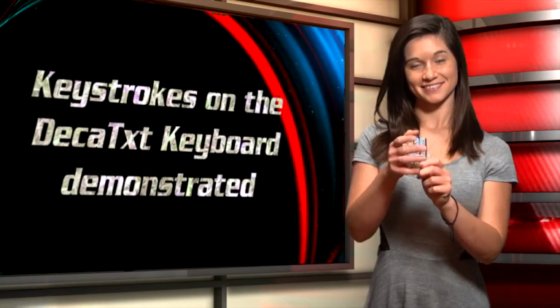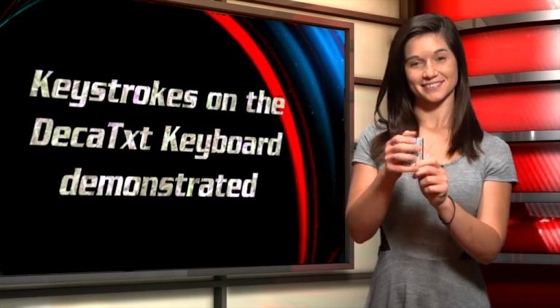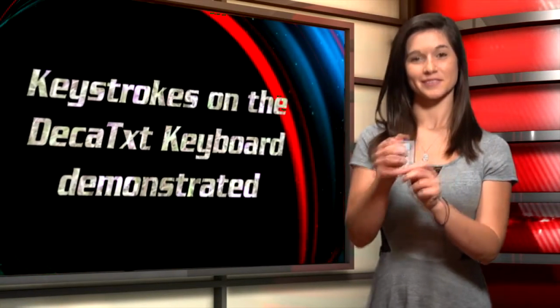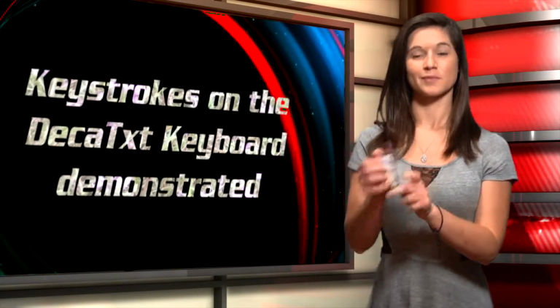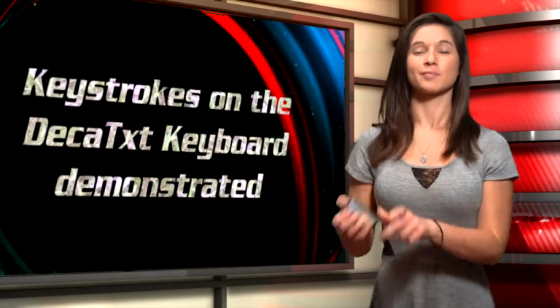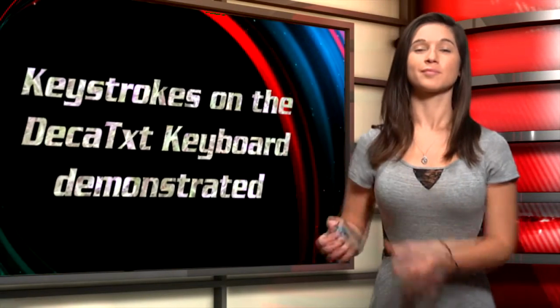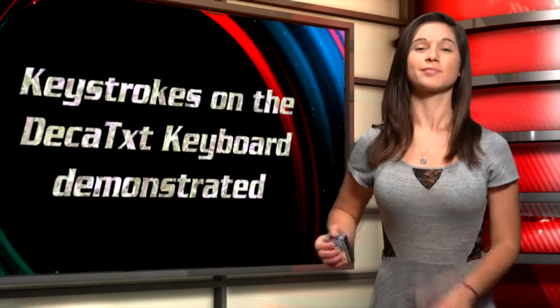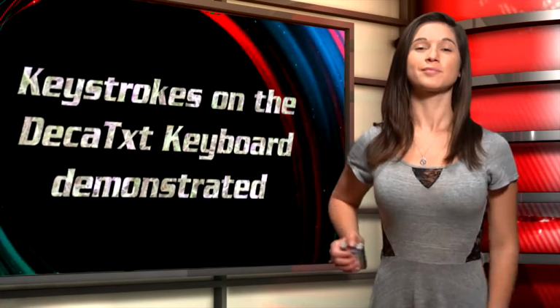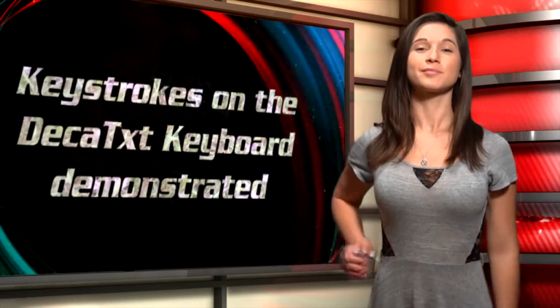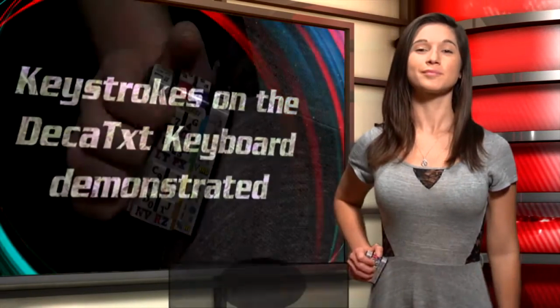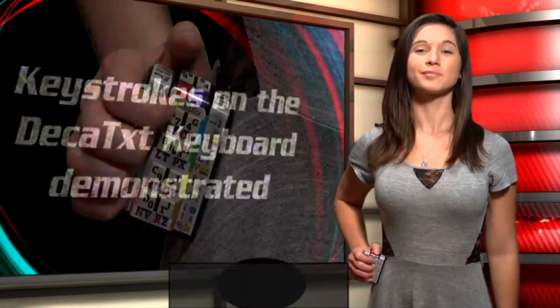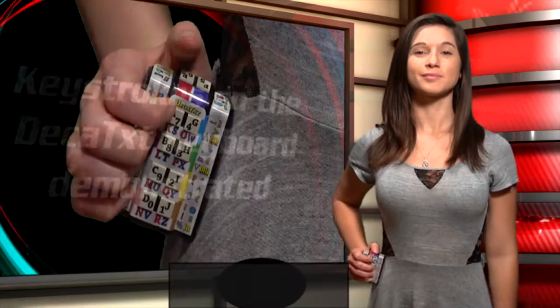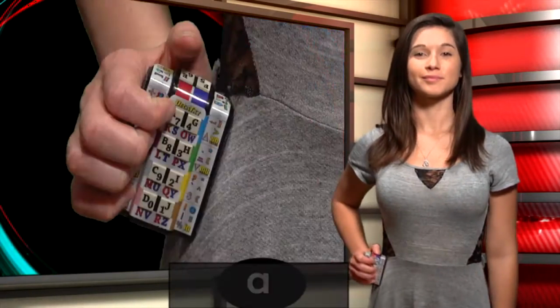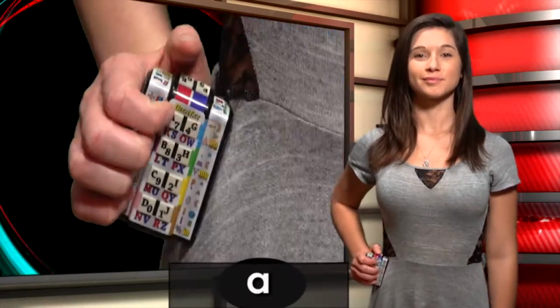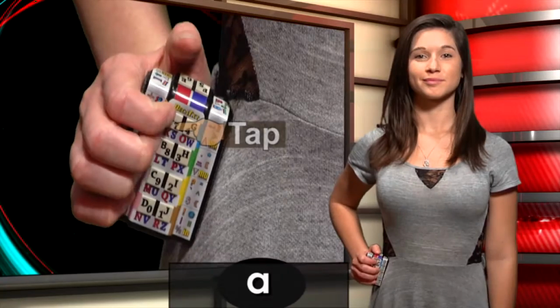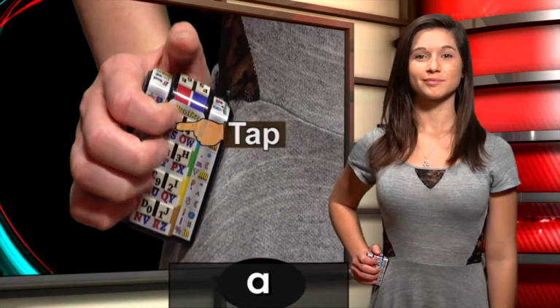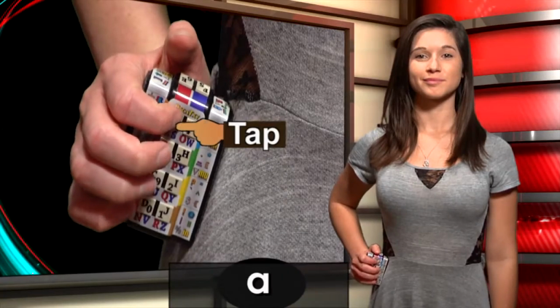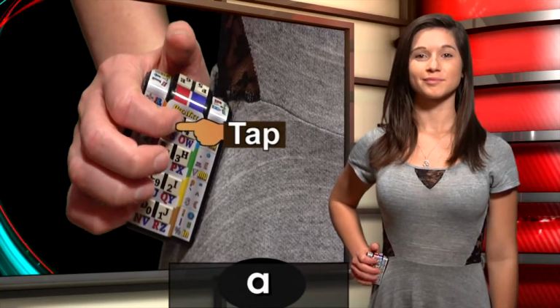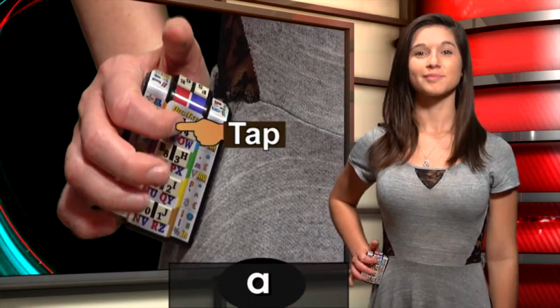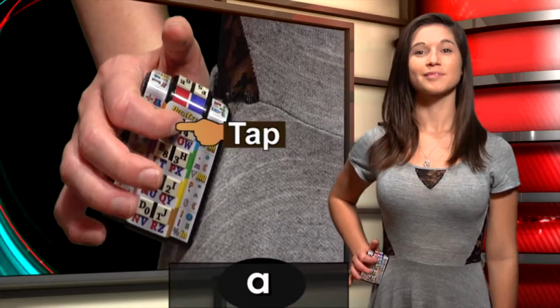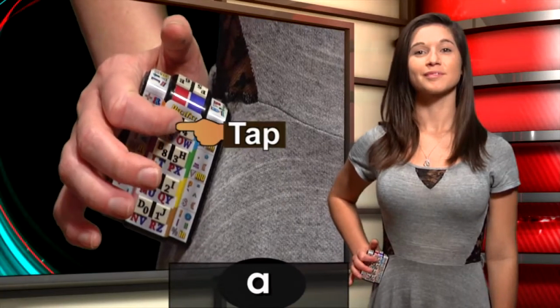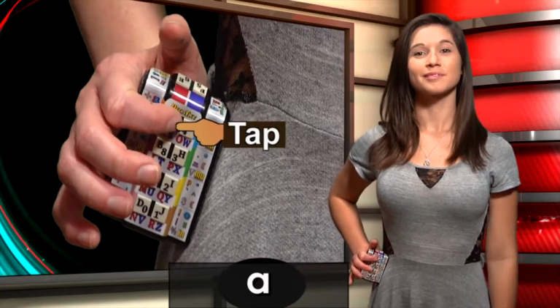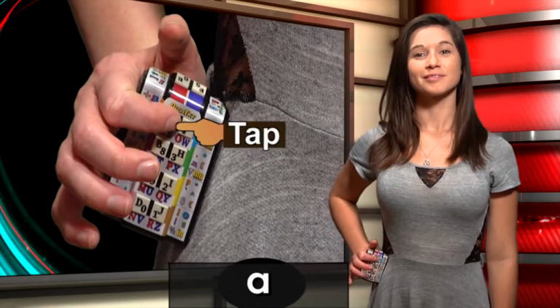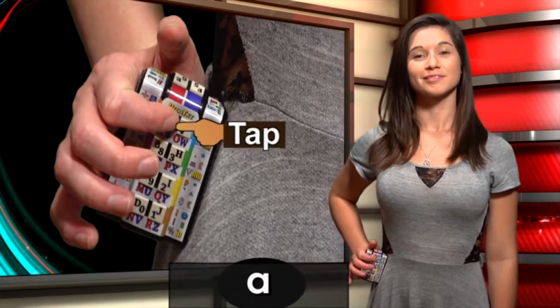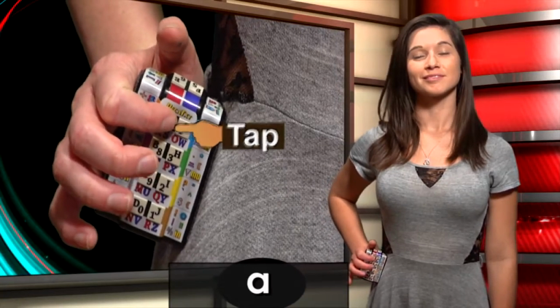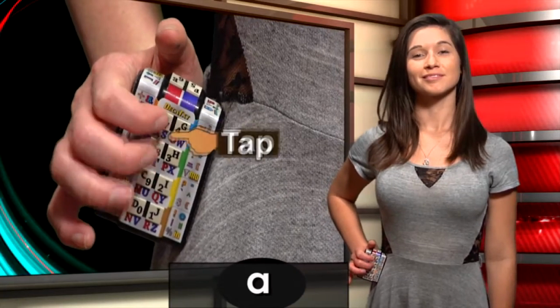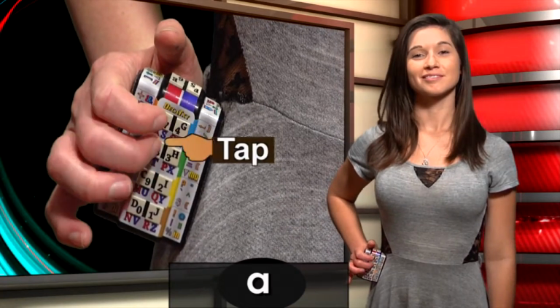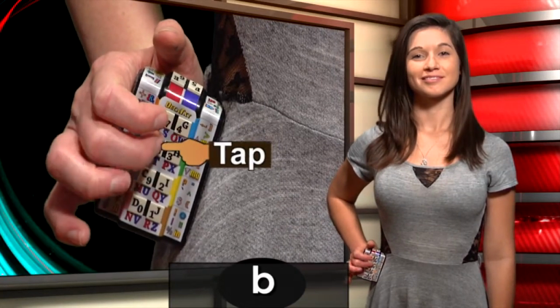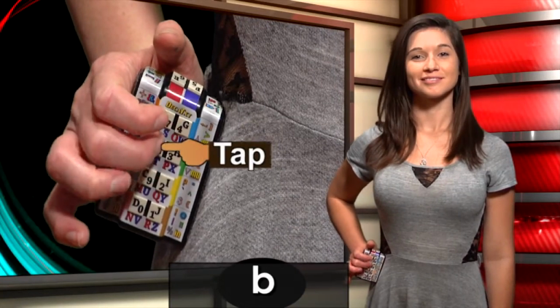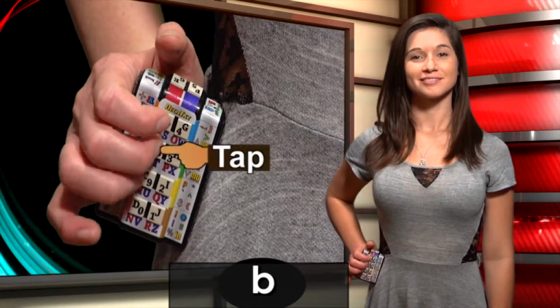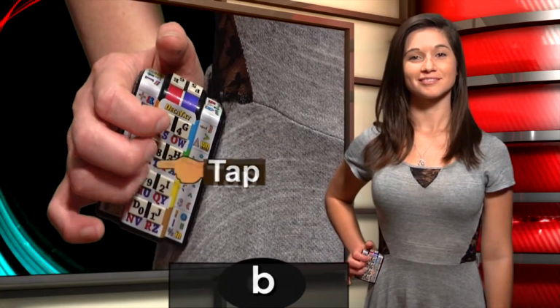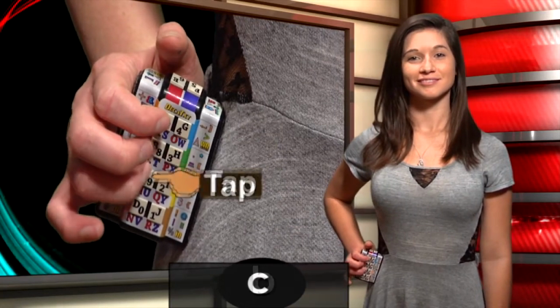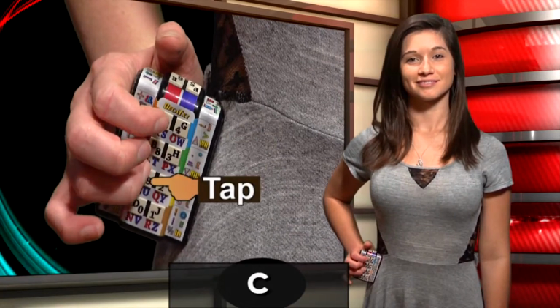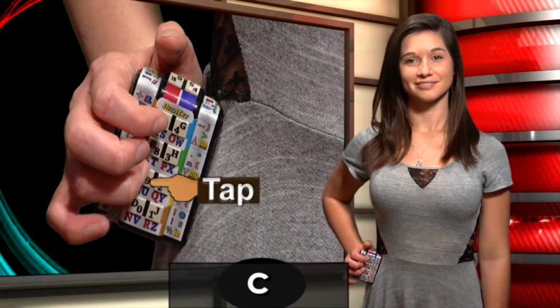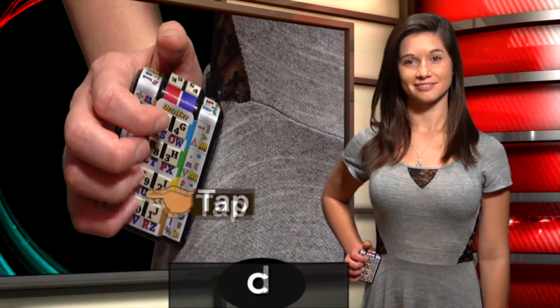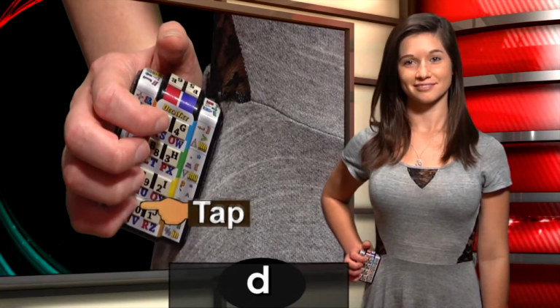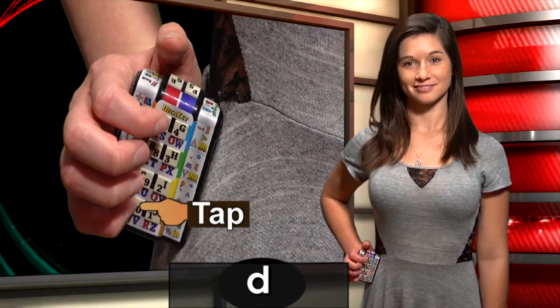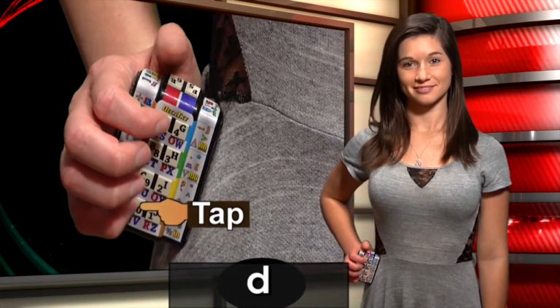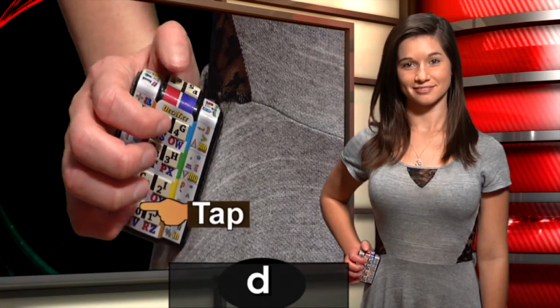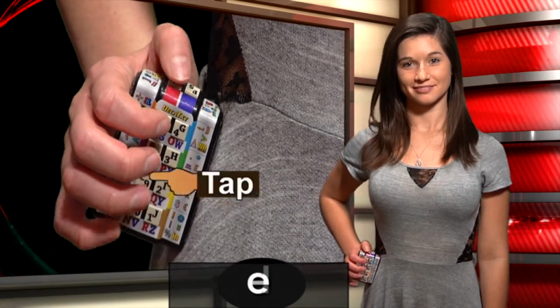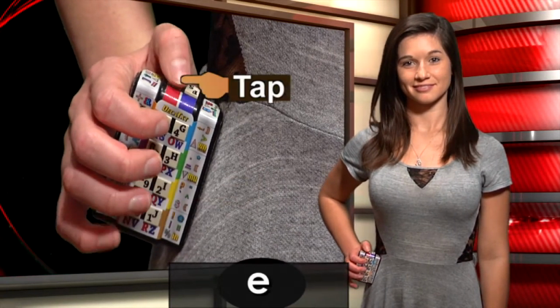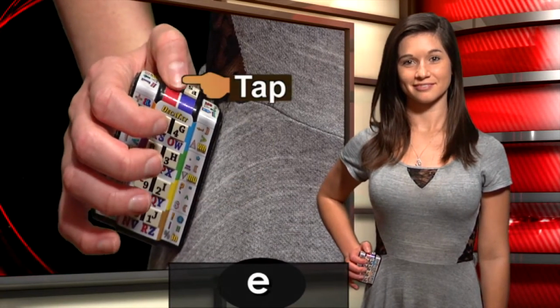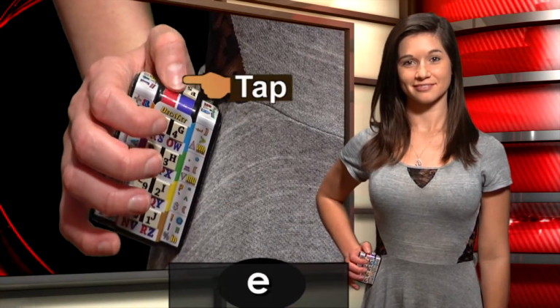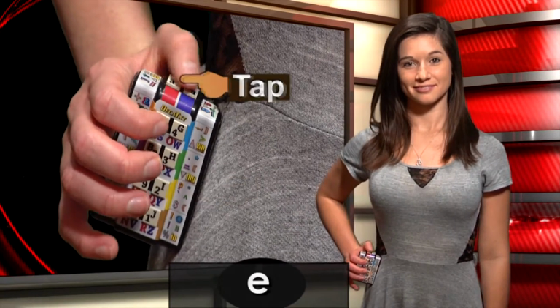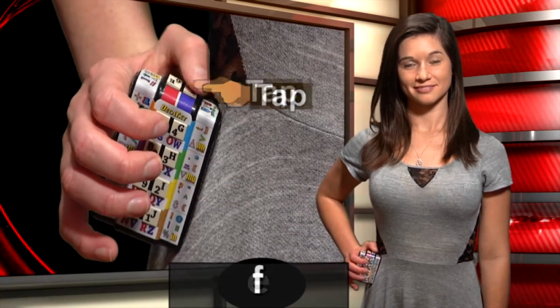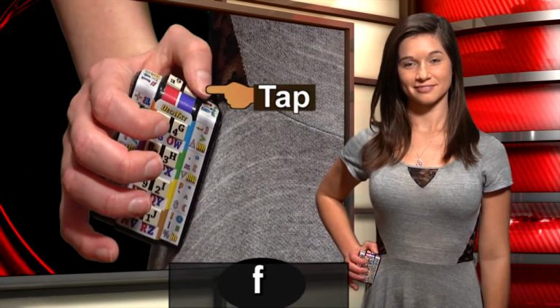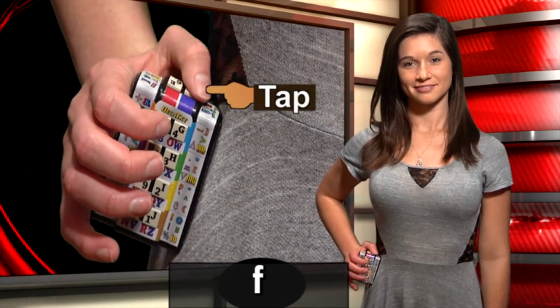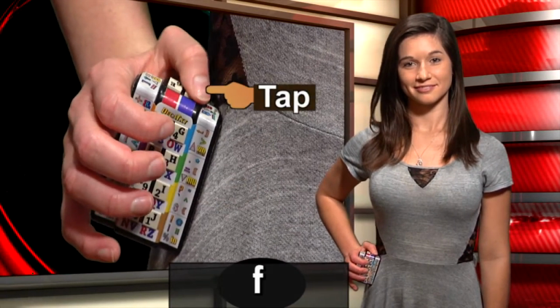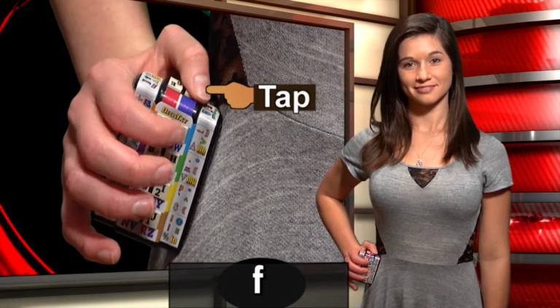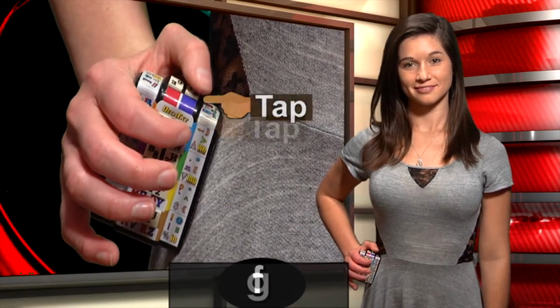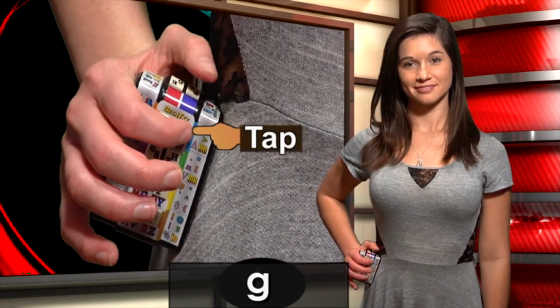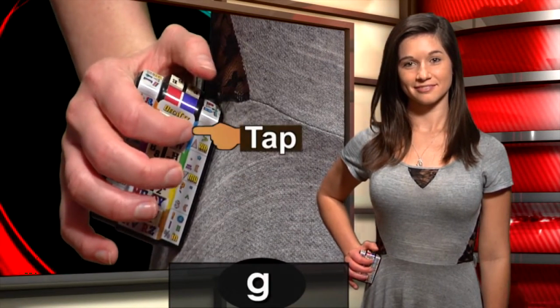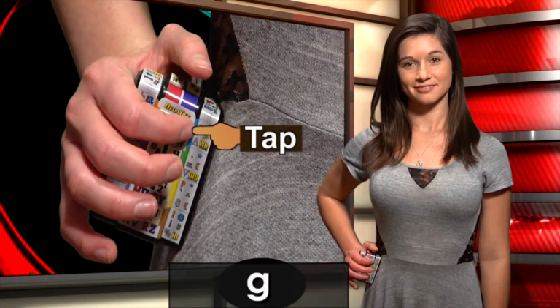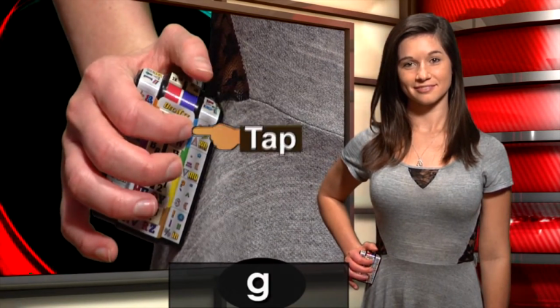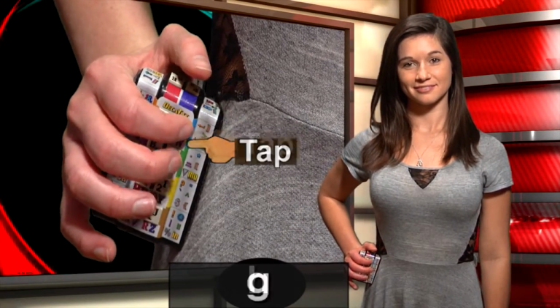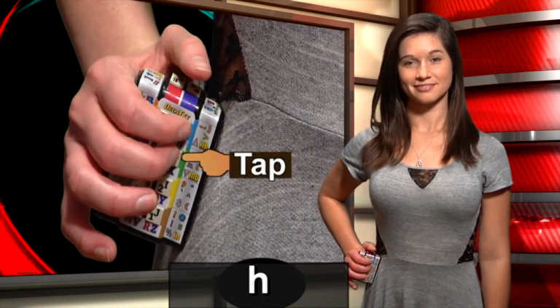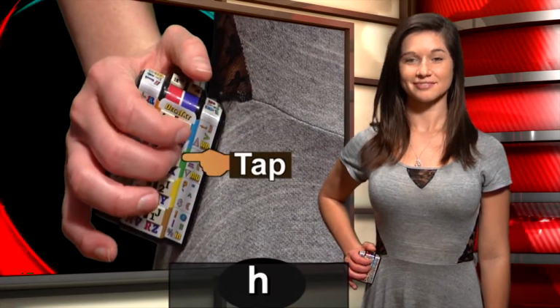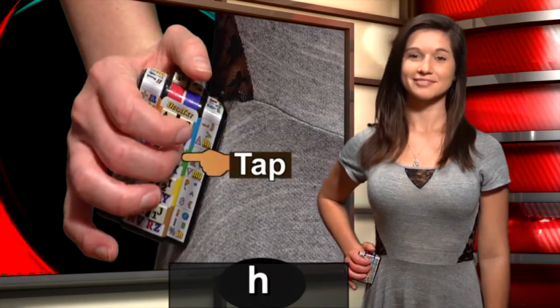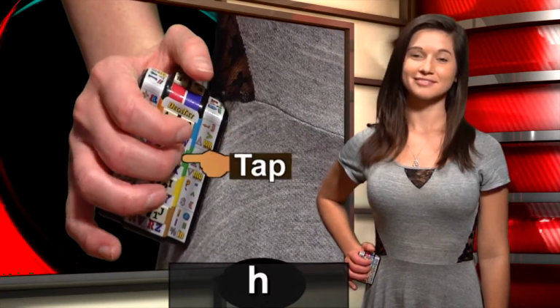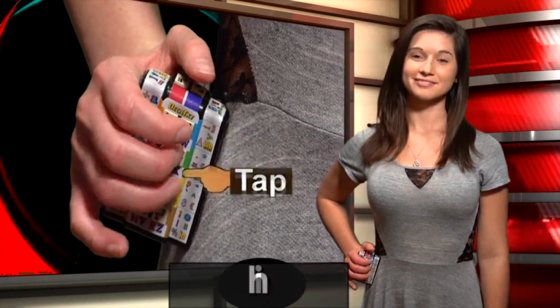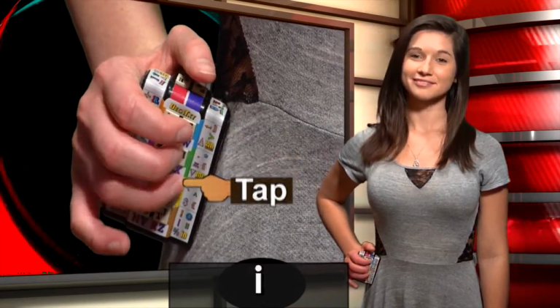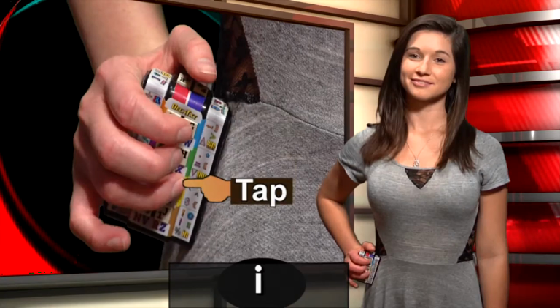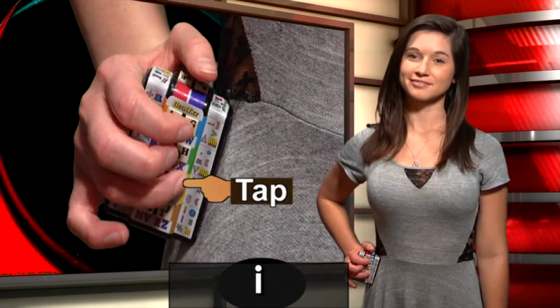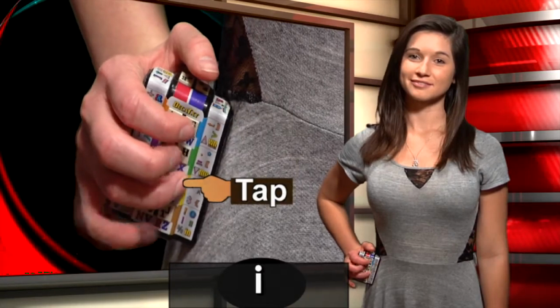Hold the other edge against your side and type A, B, C, D, E, F, G, H, I, J.